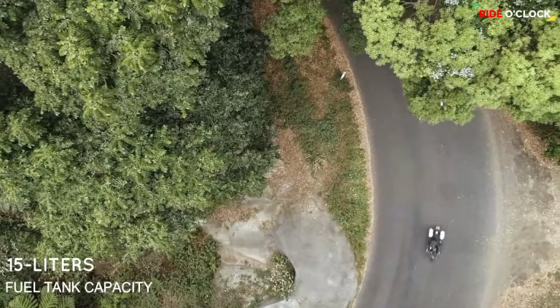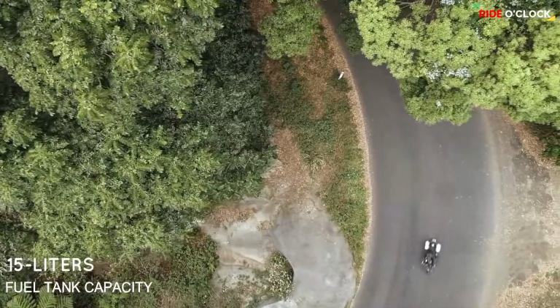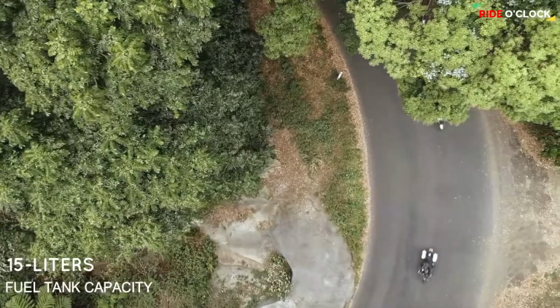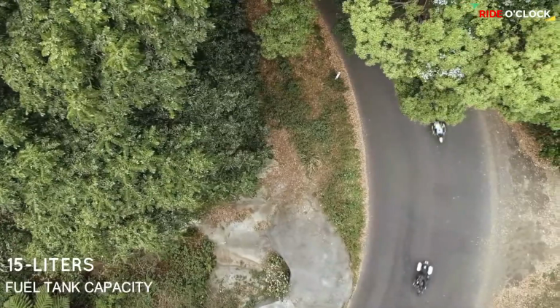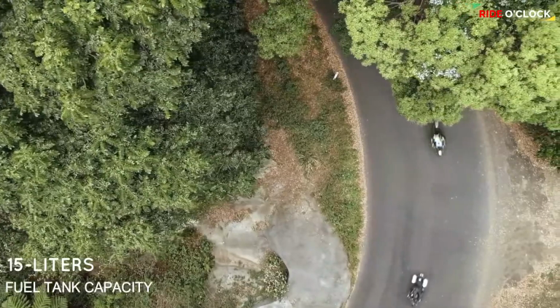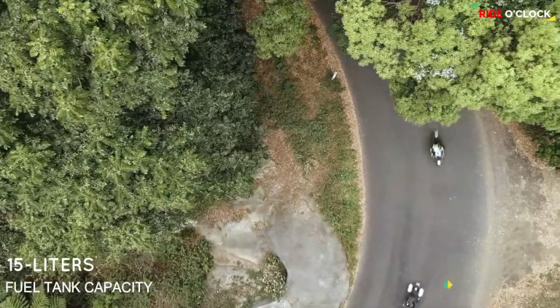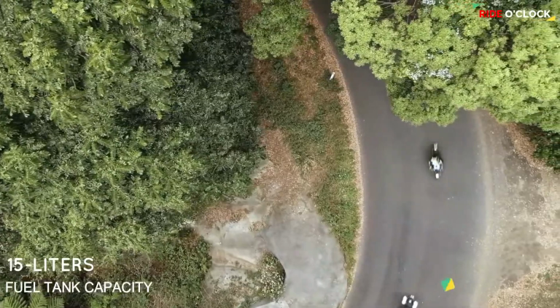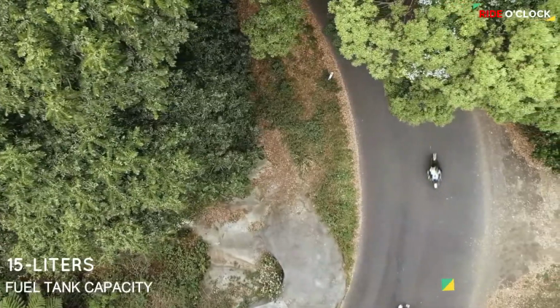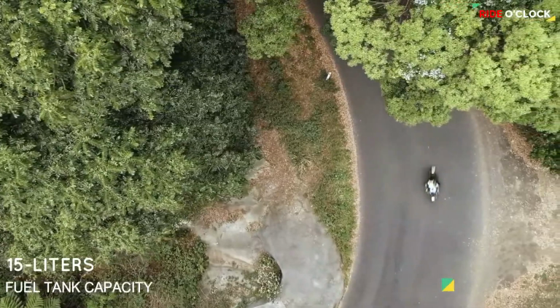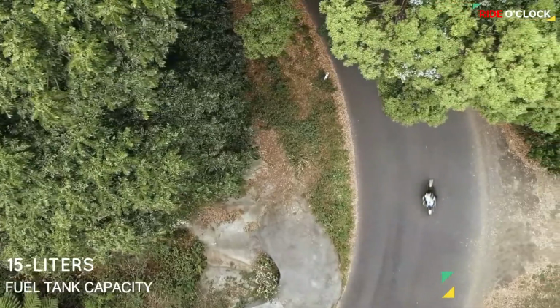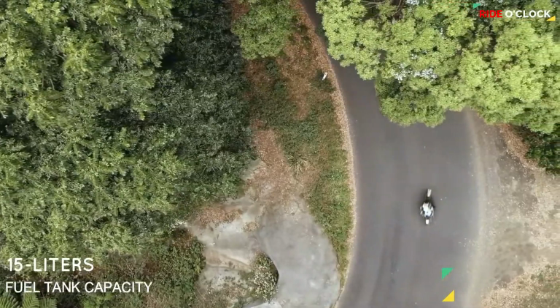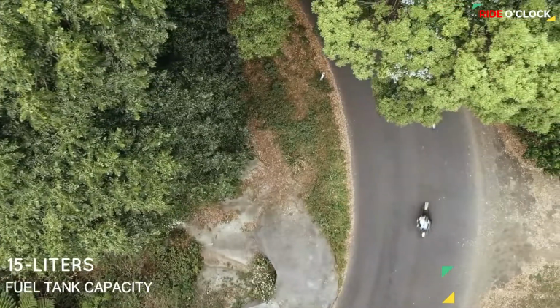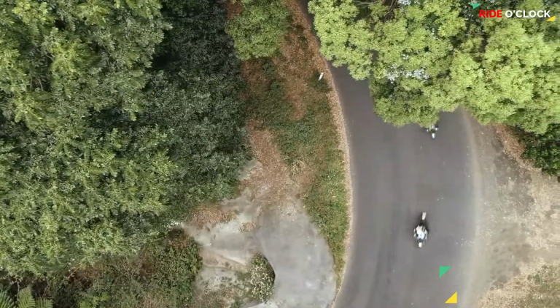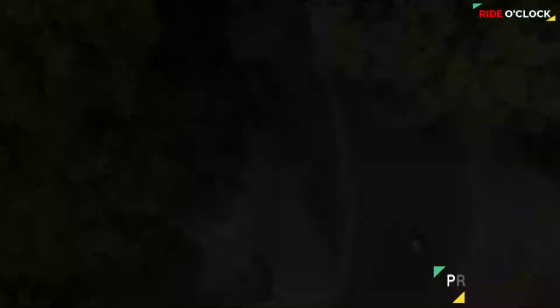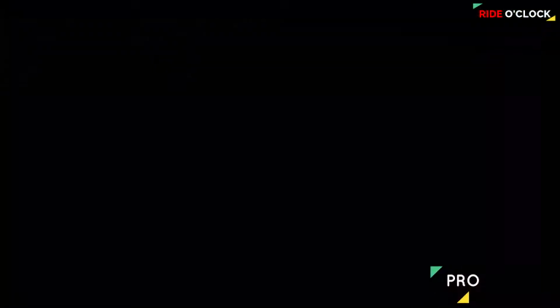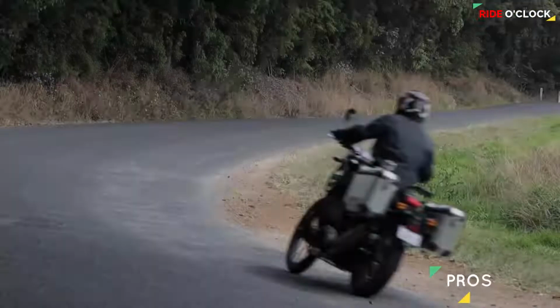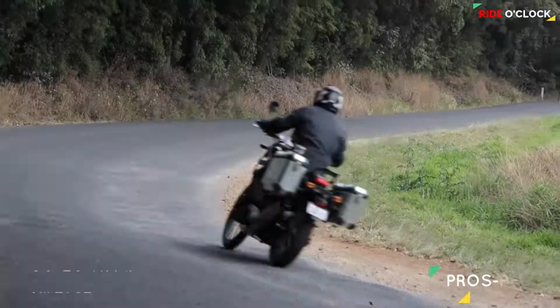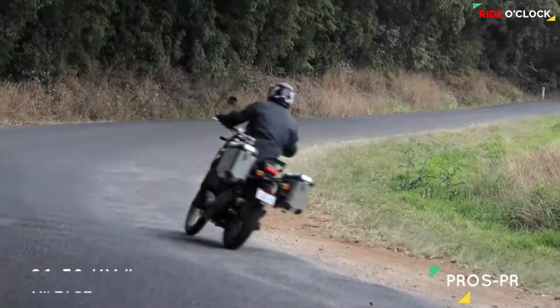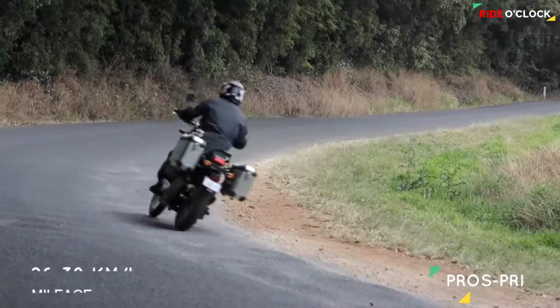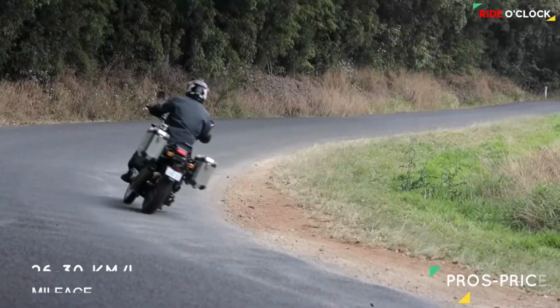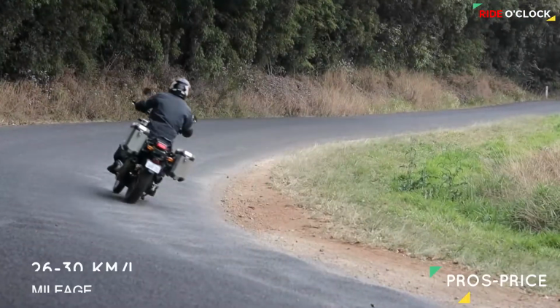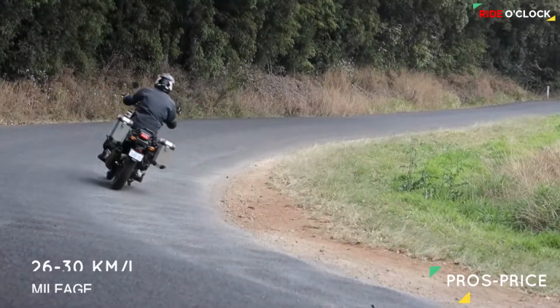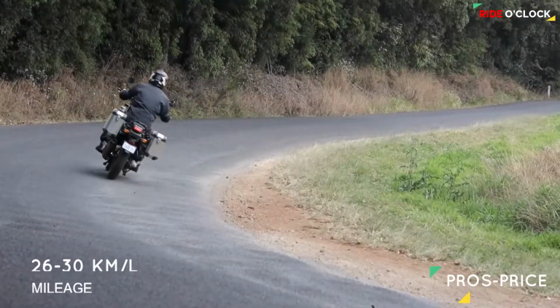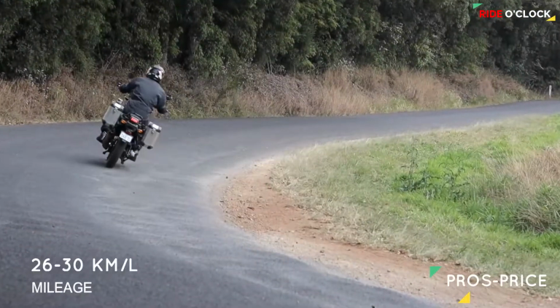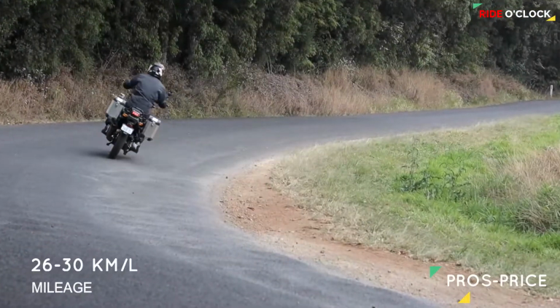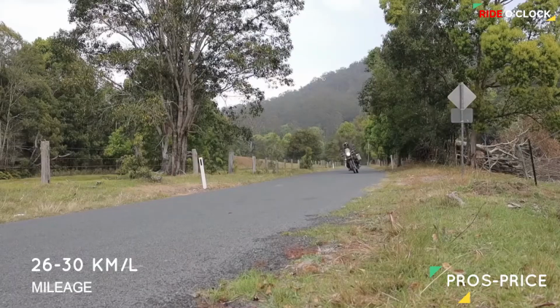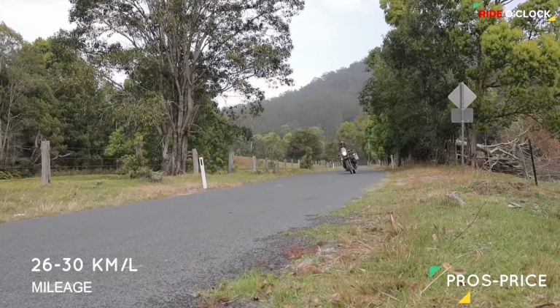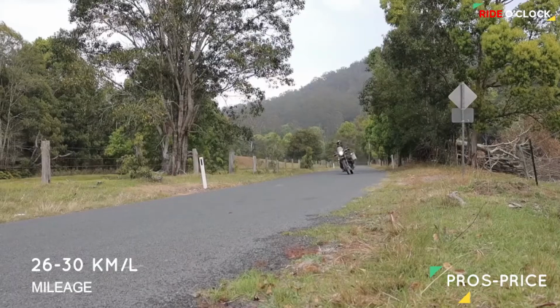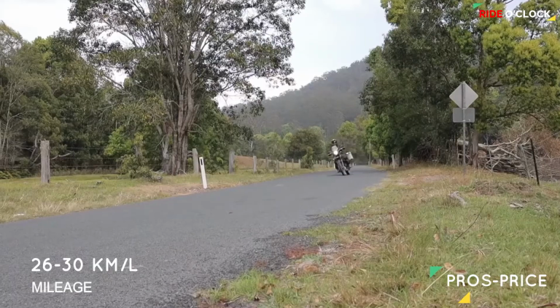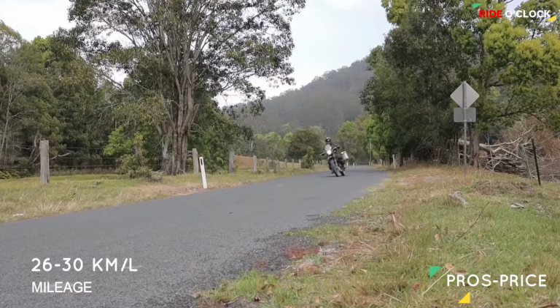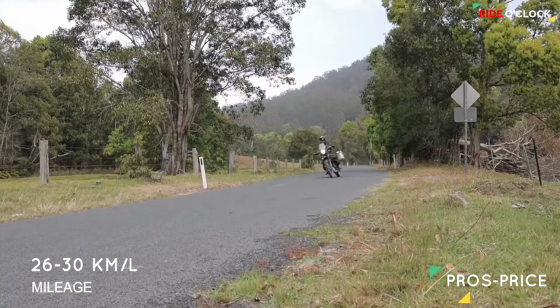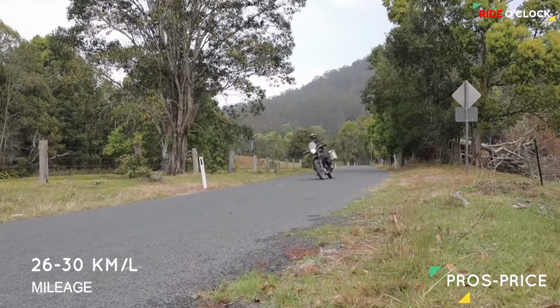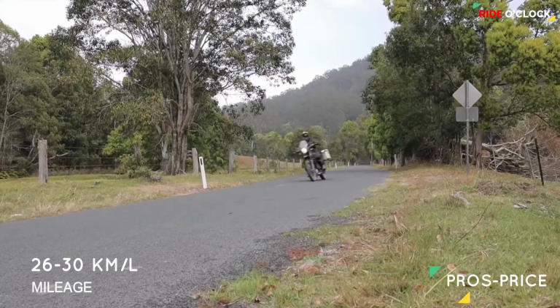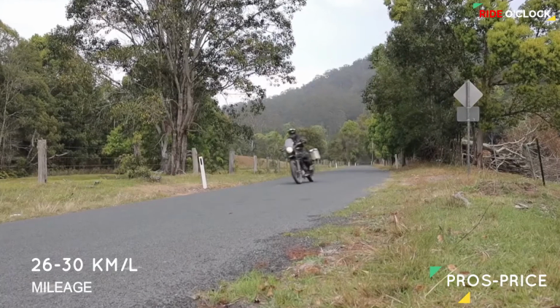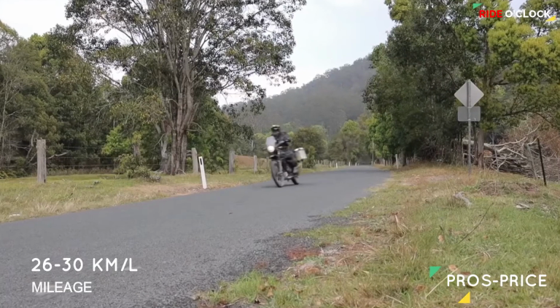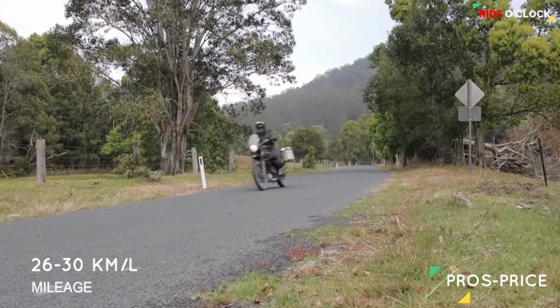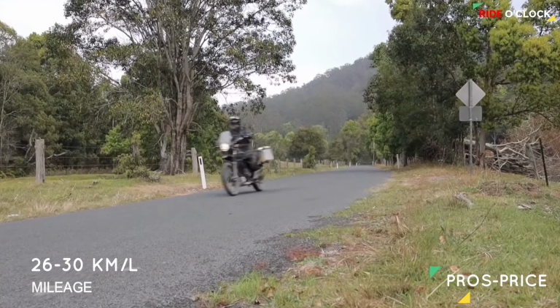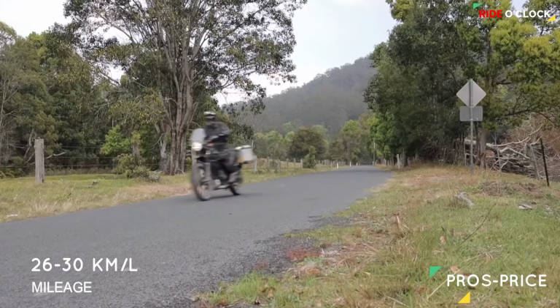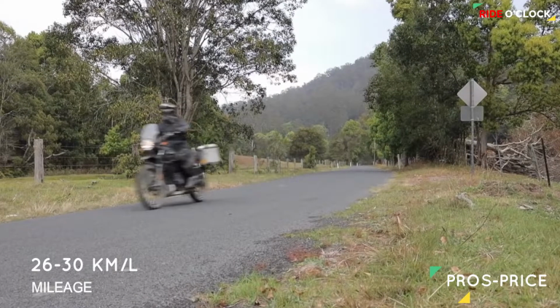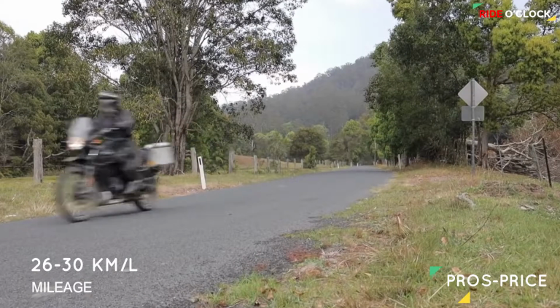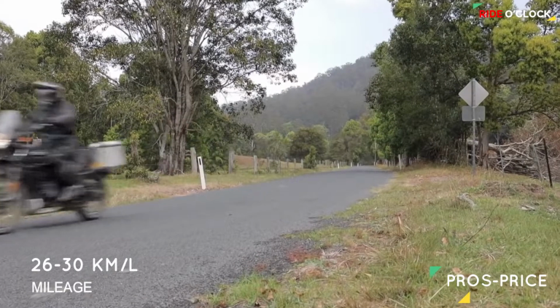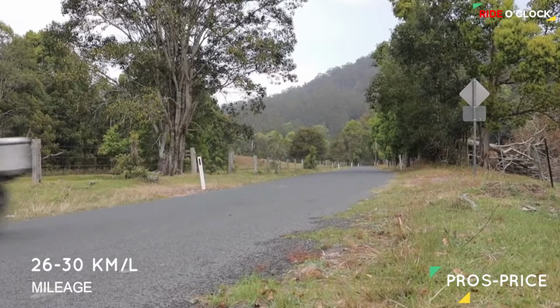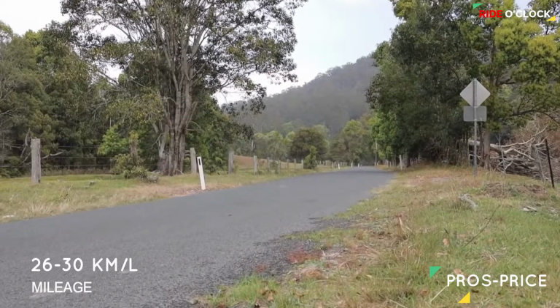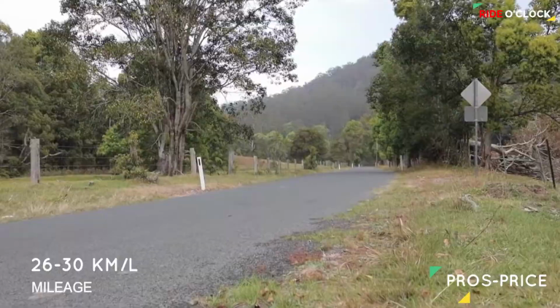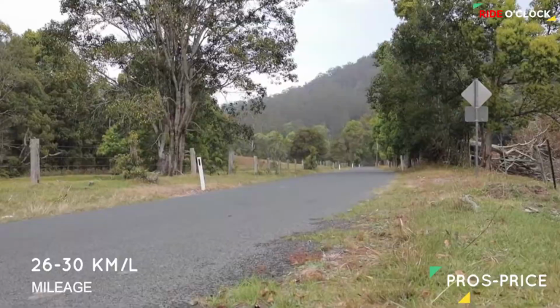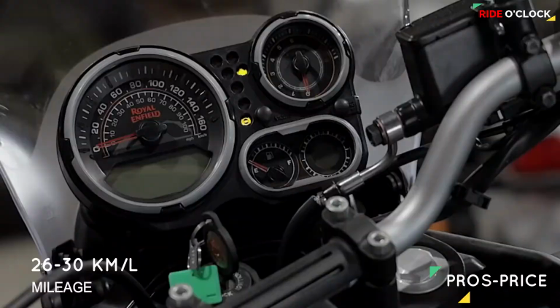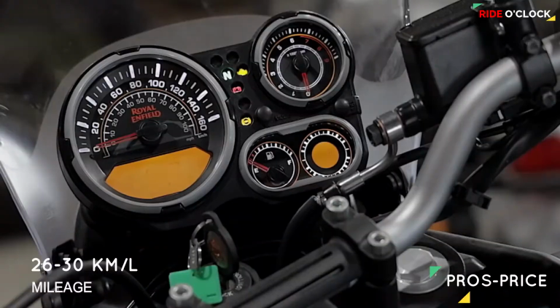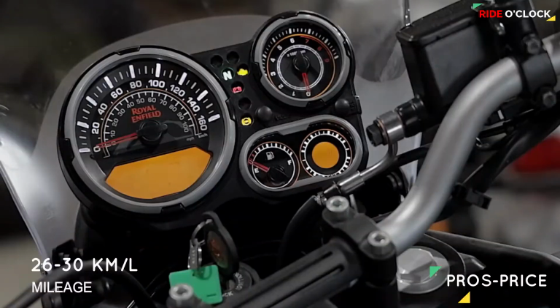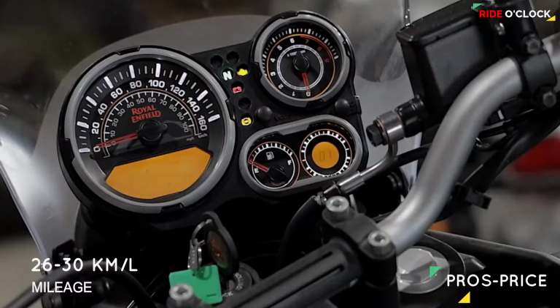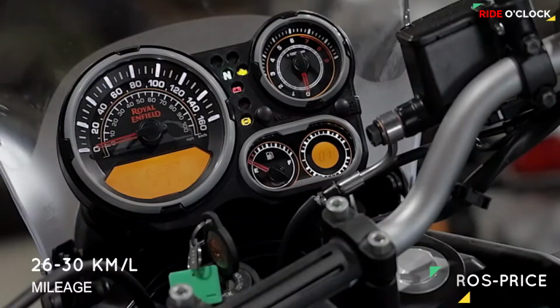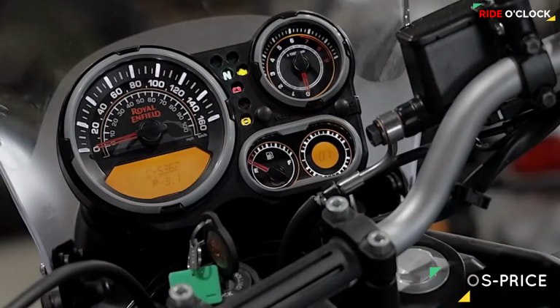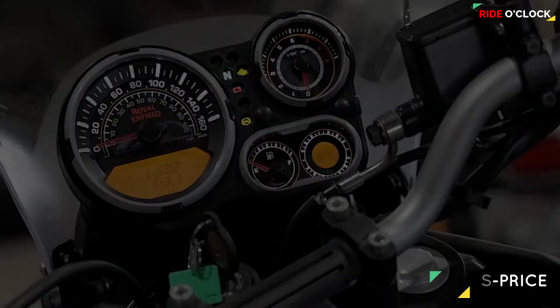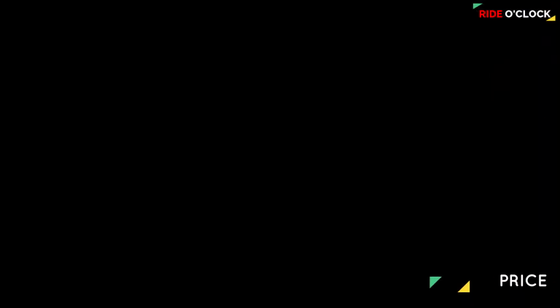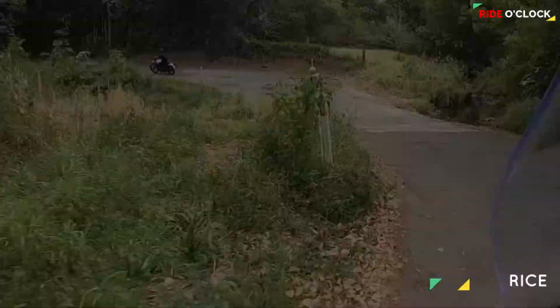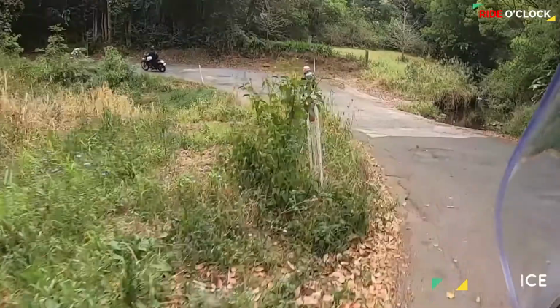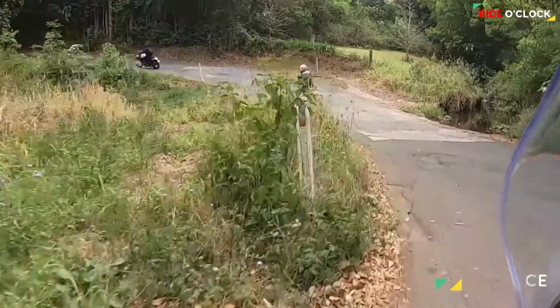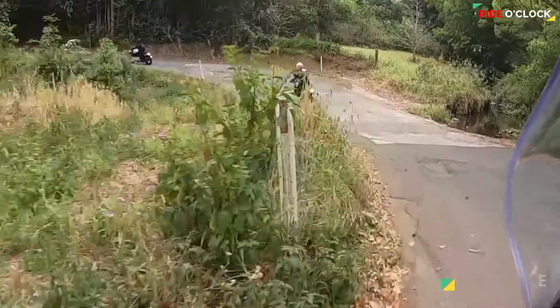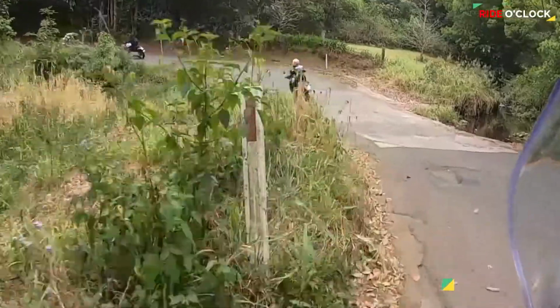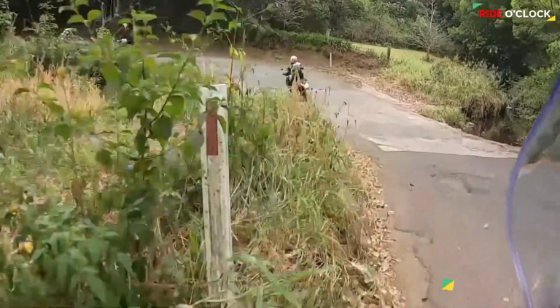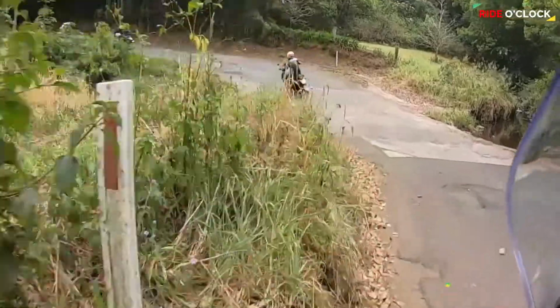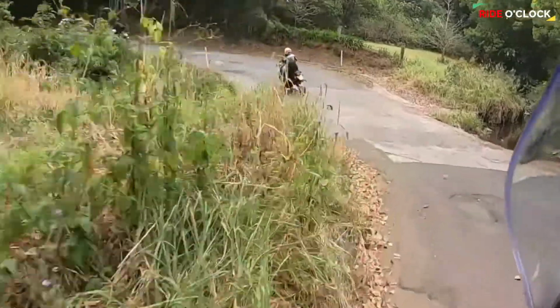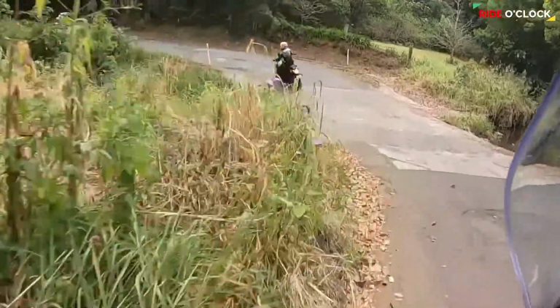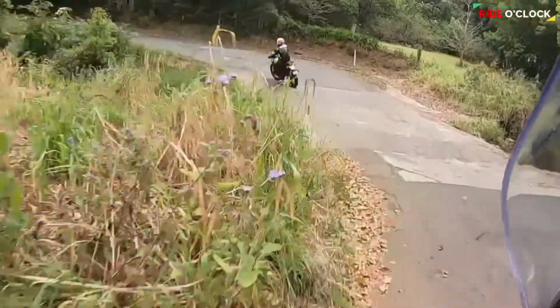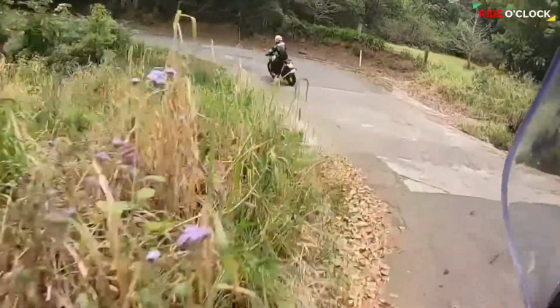This bike has the best price — the on-road price is 2.20 lakhs. The Himalayan Bike is the cheapest ADV bike in the Indian market.